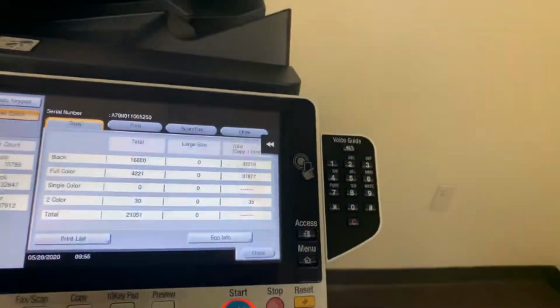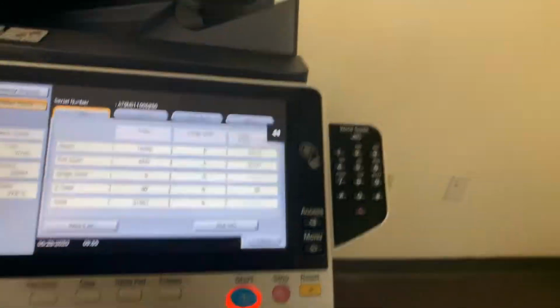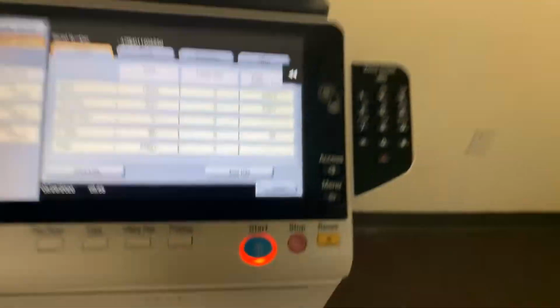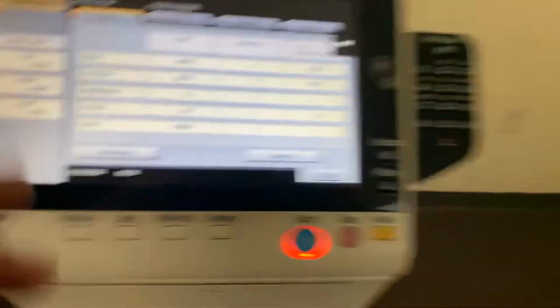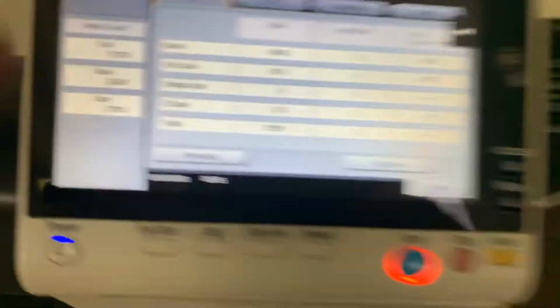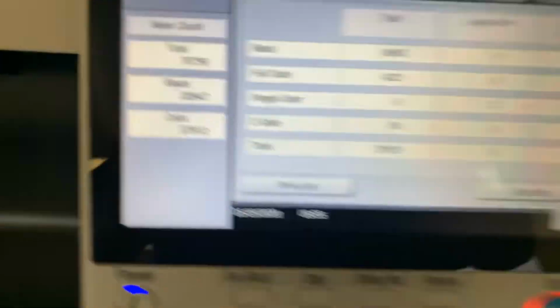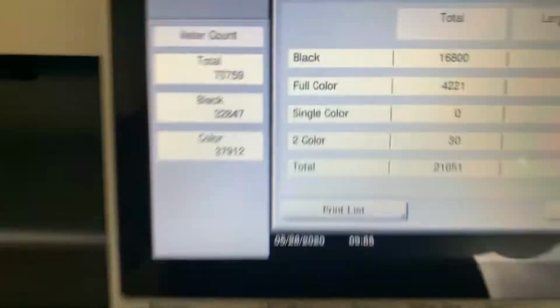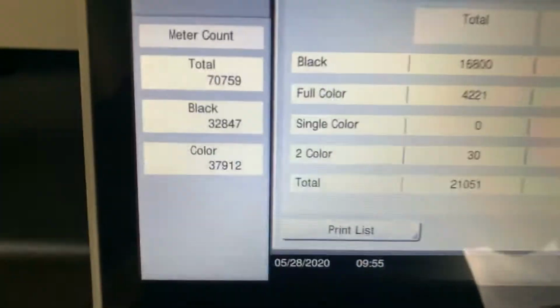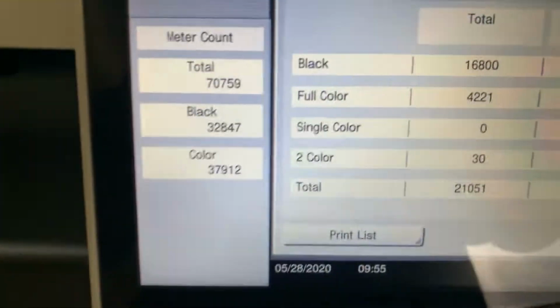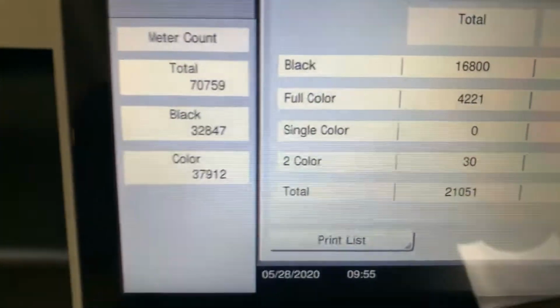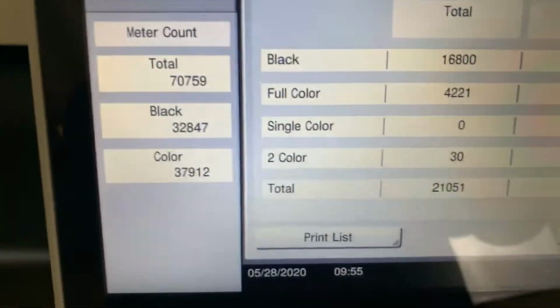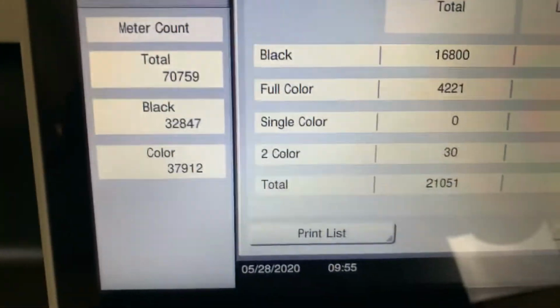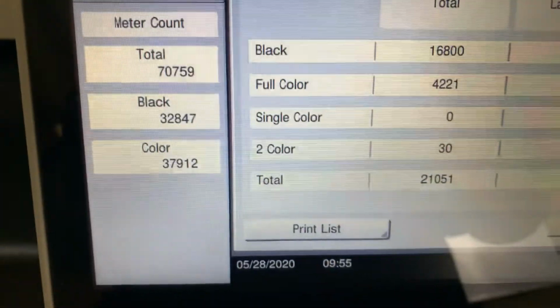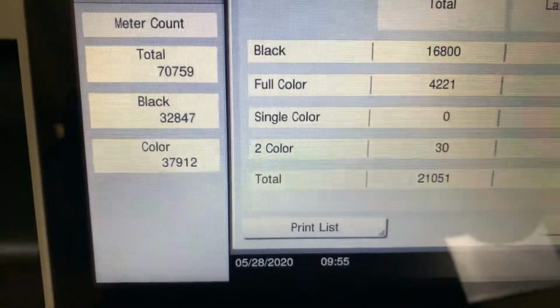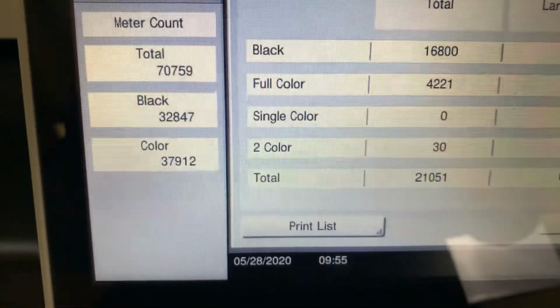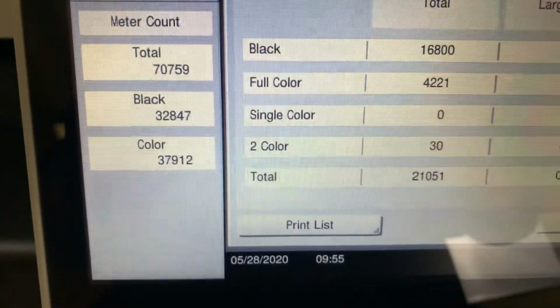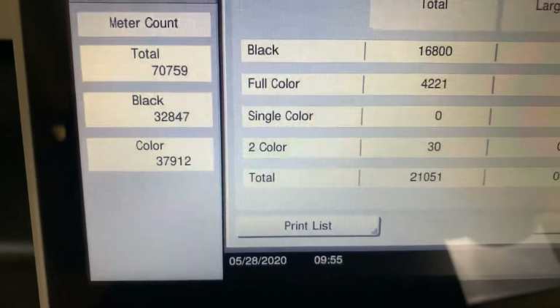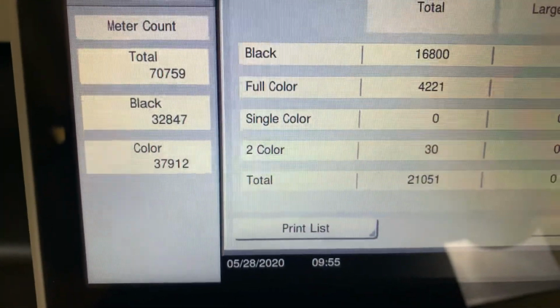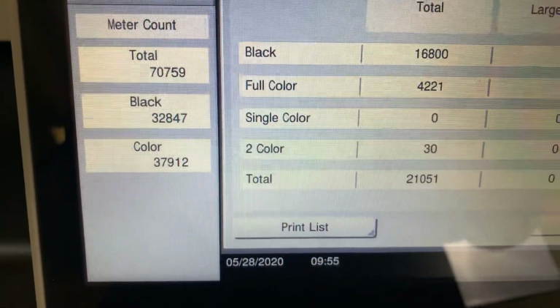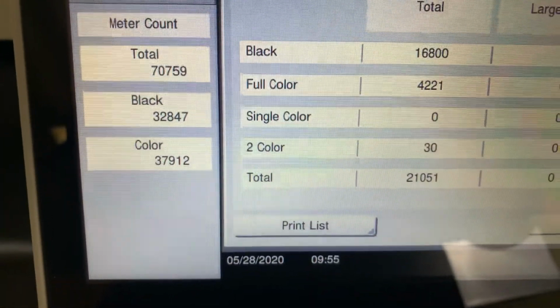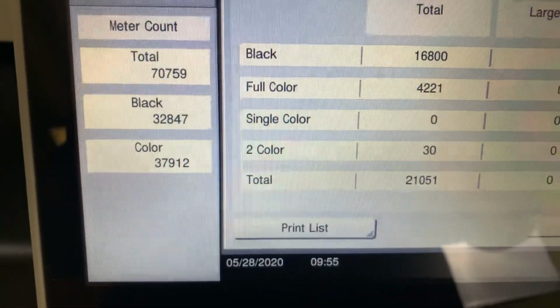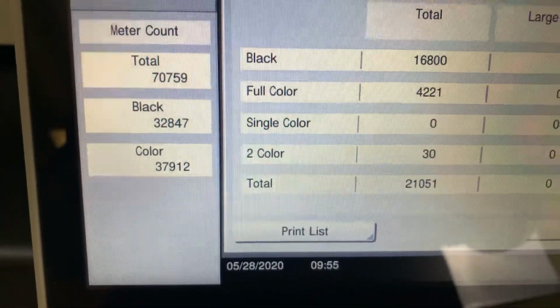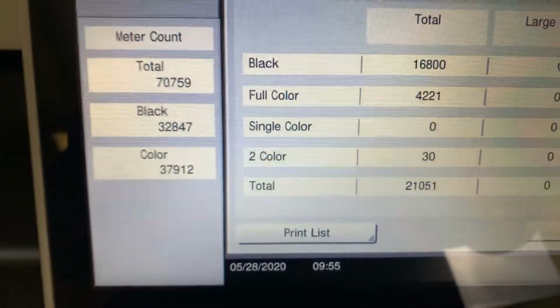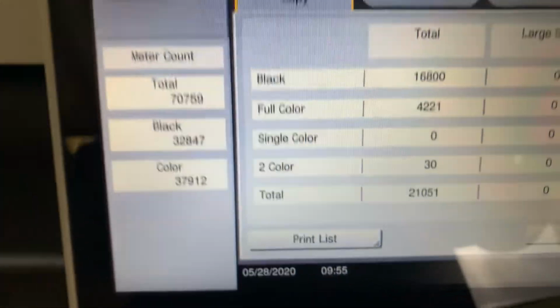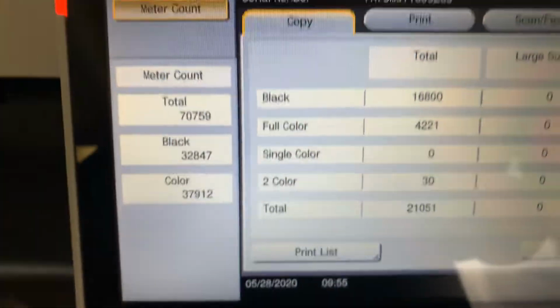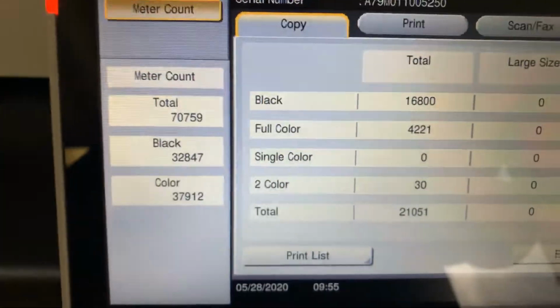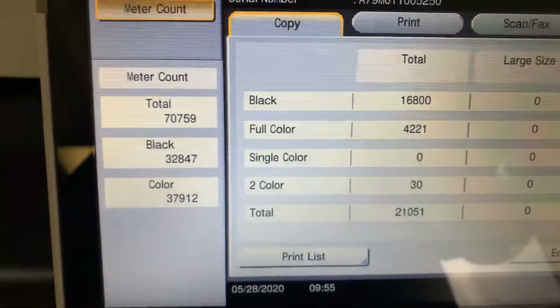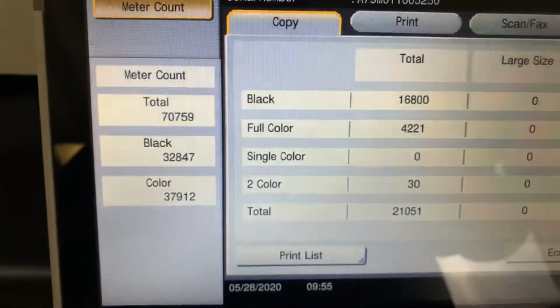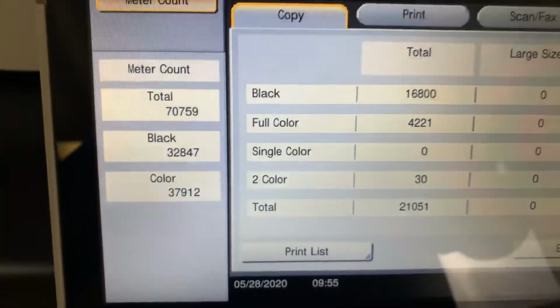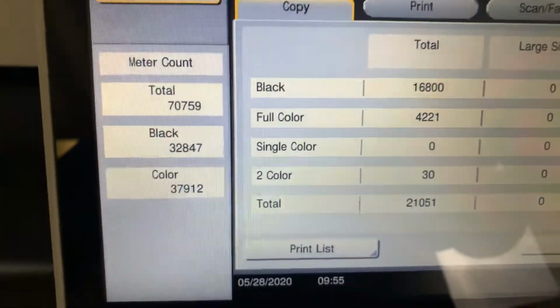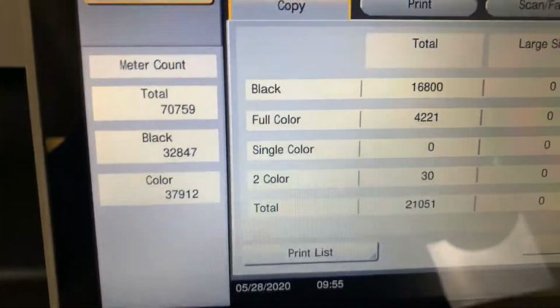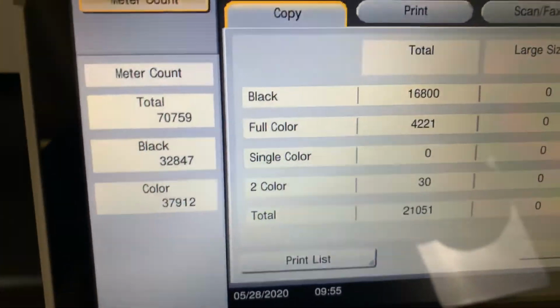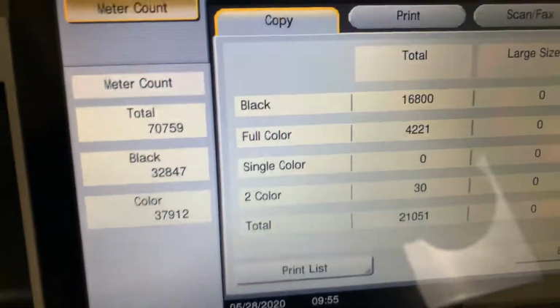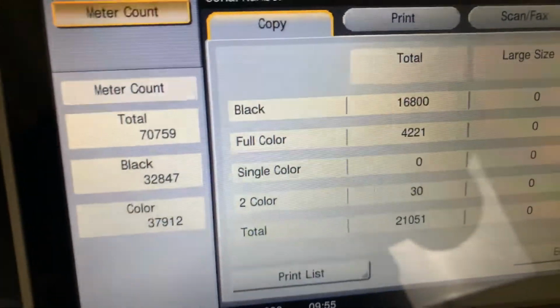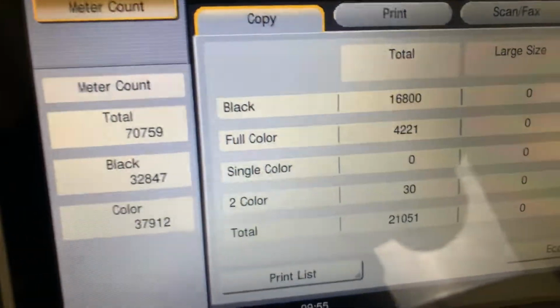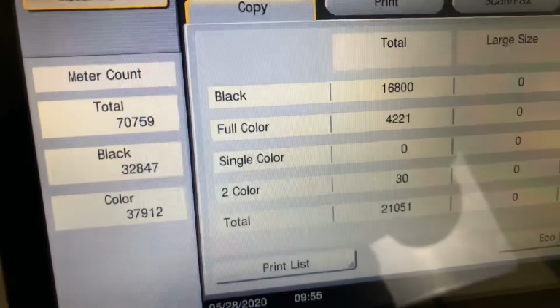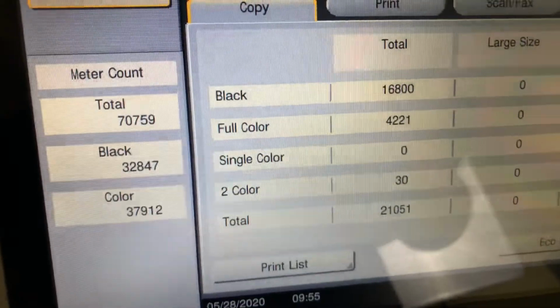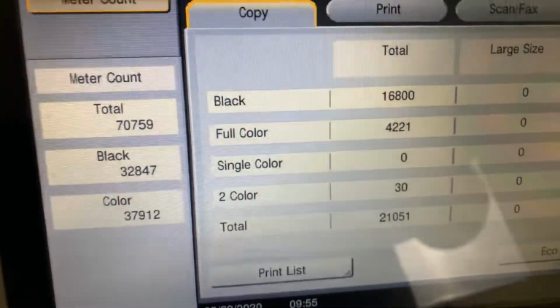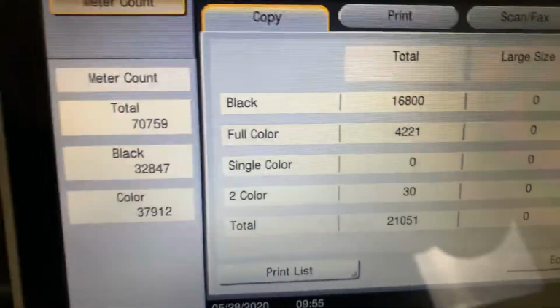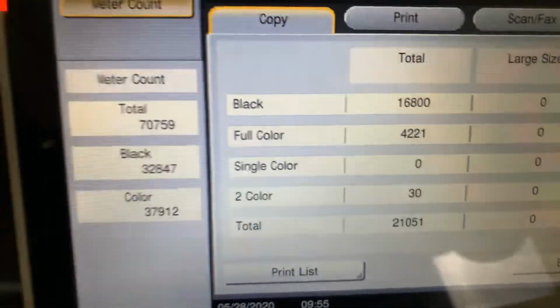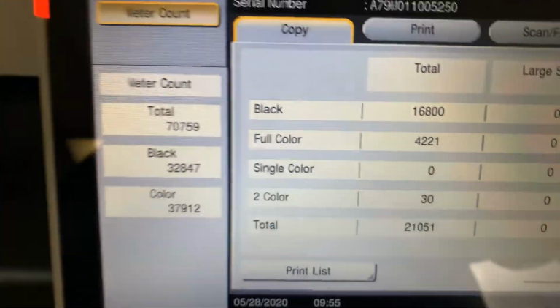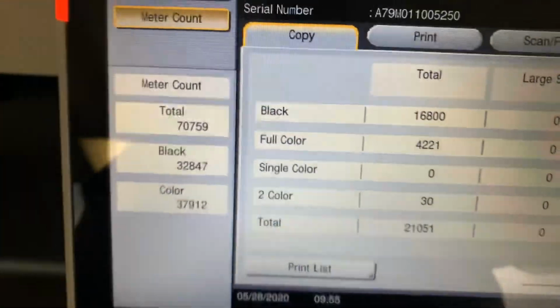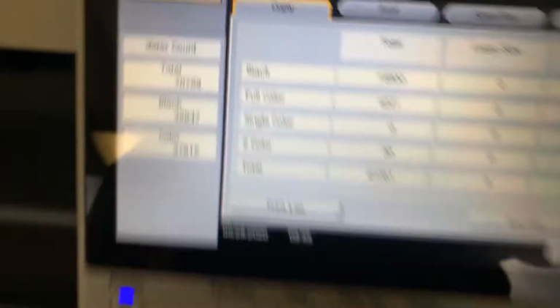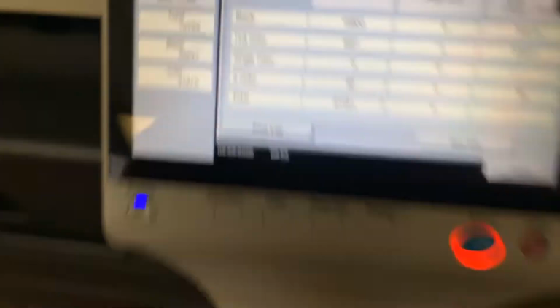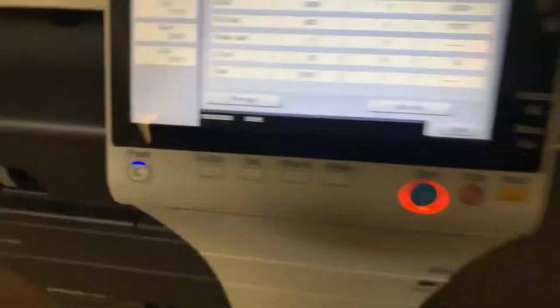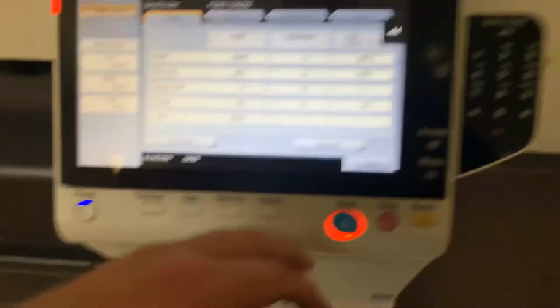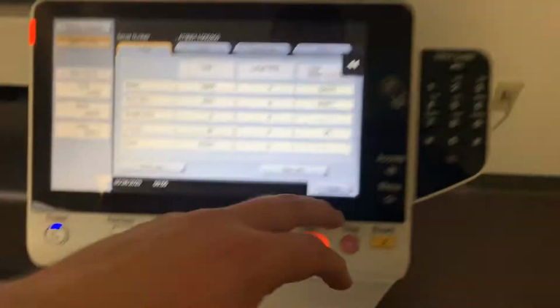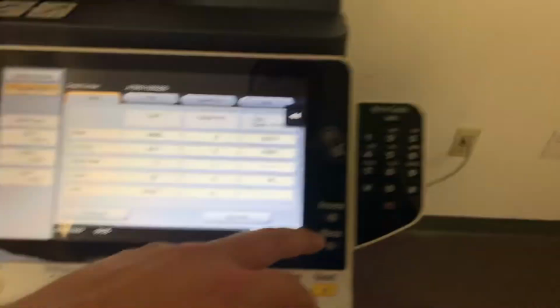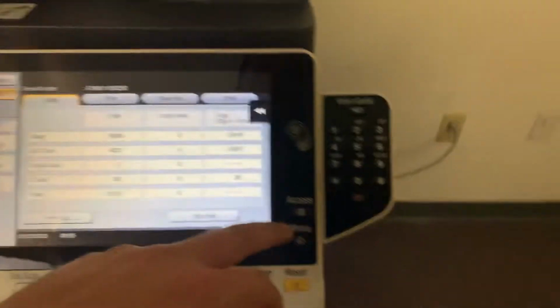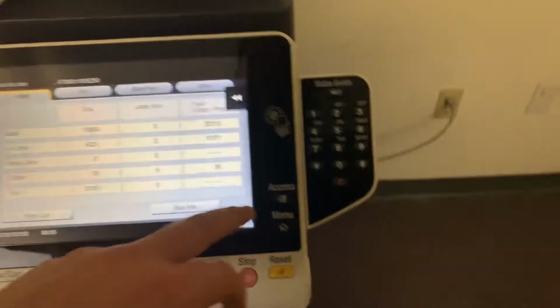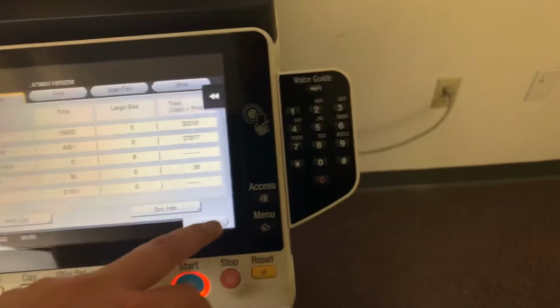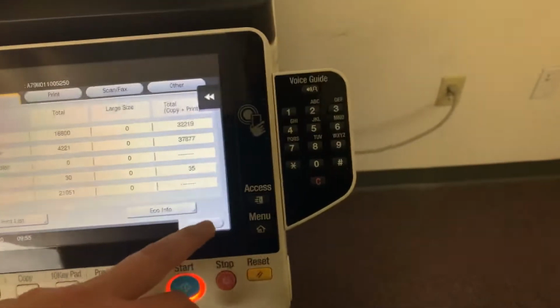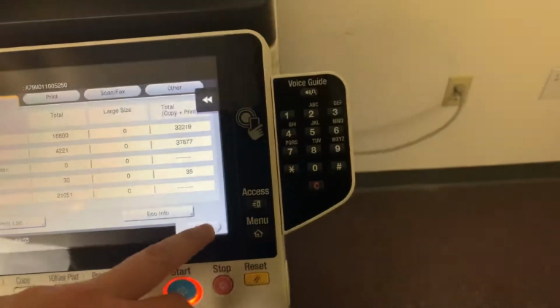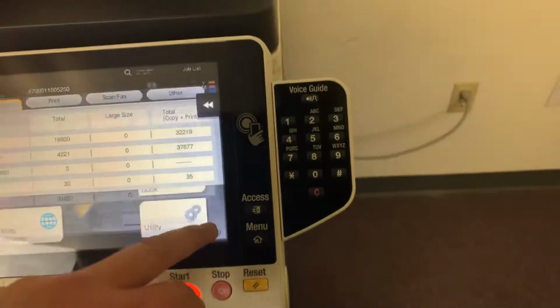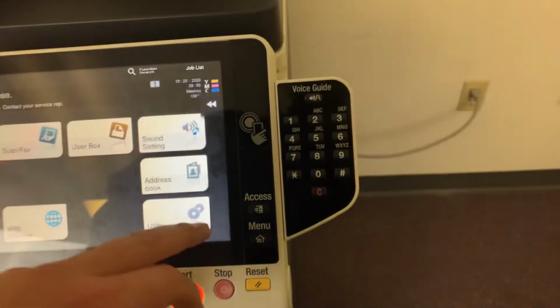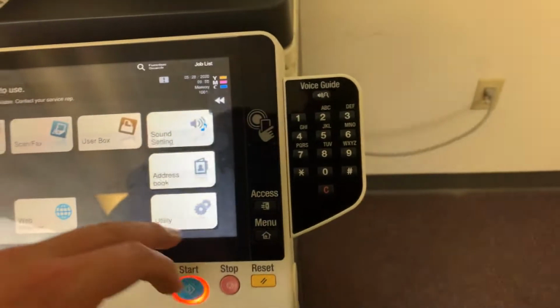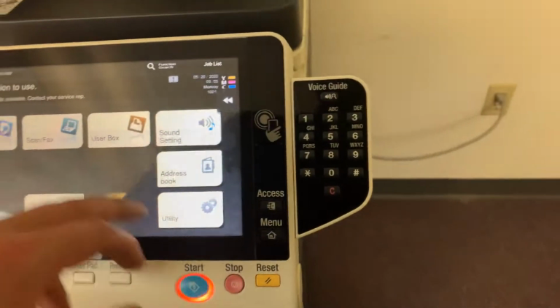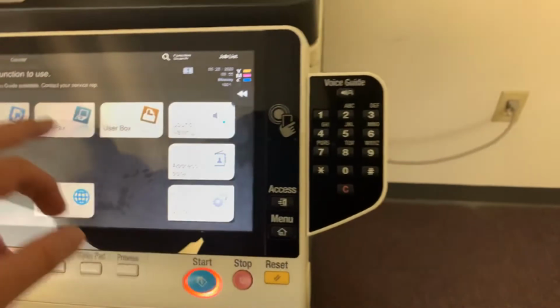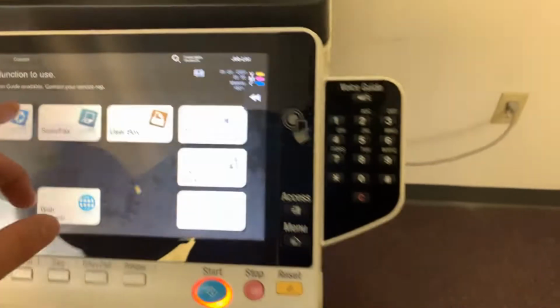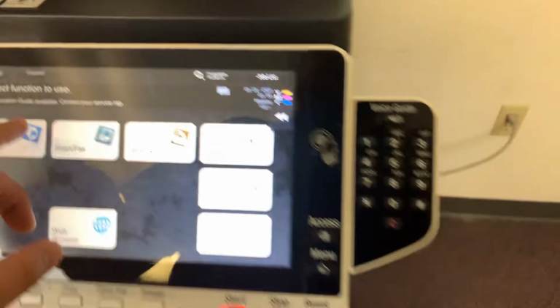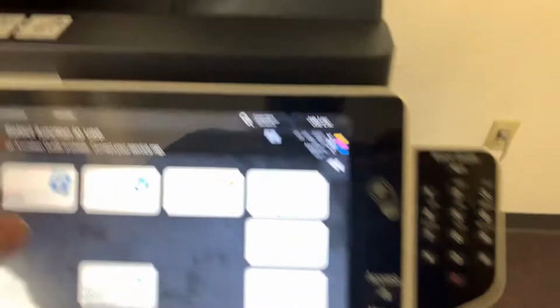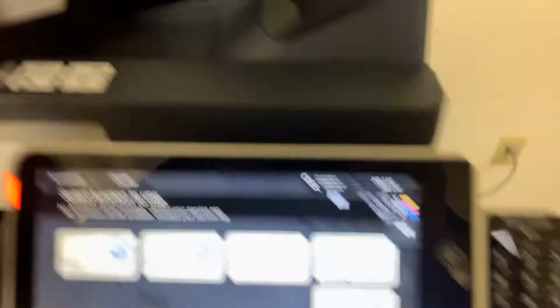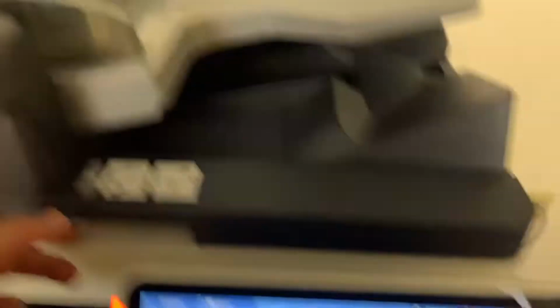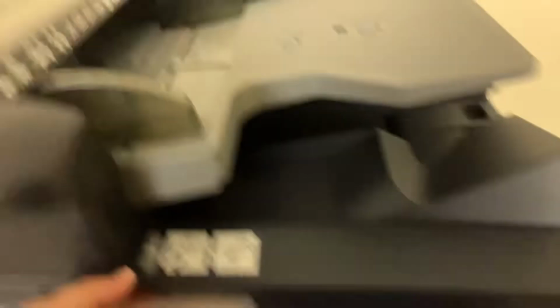The meter on this machine reads 32,000 total black and white copies and 37,000 total color copies, as you can see here on our counter.